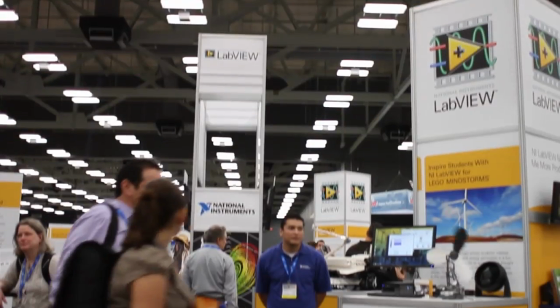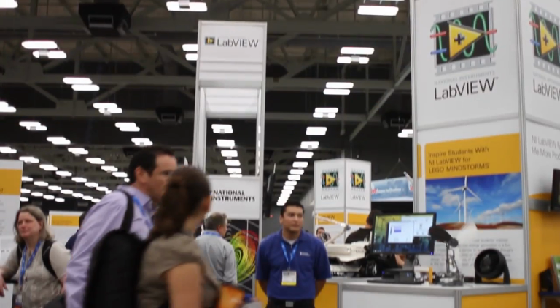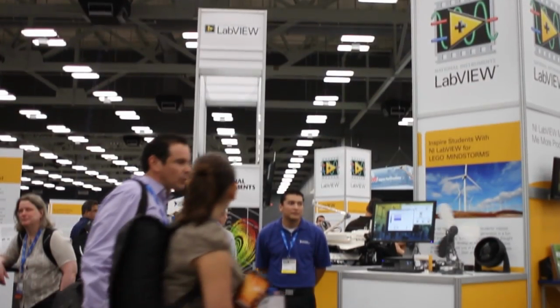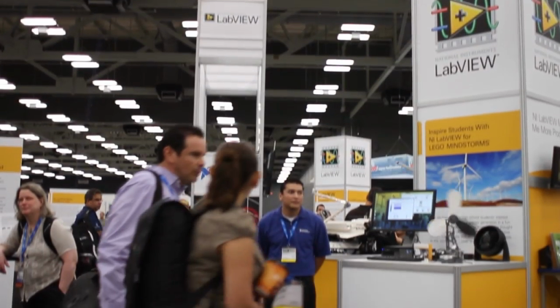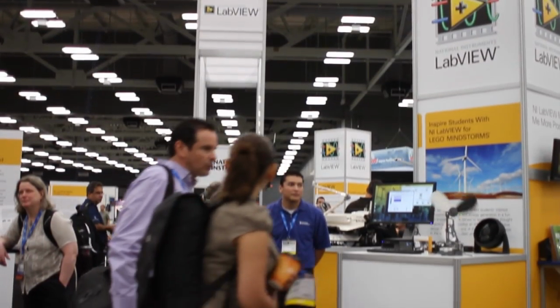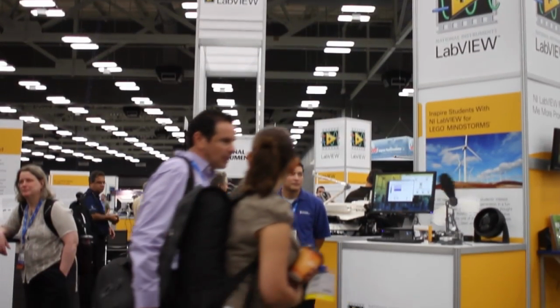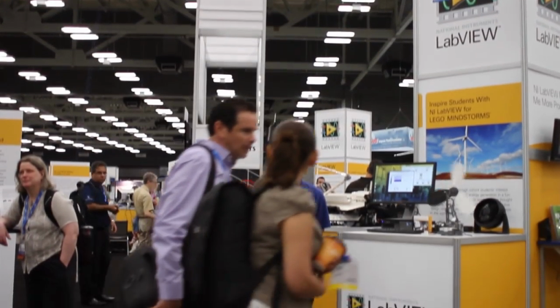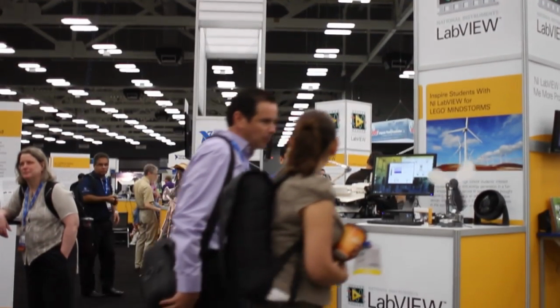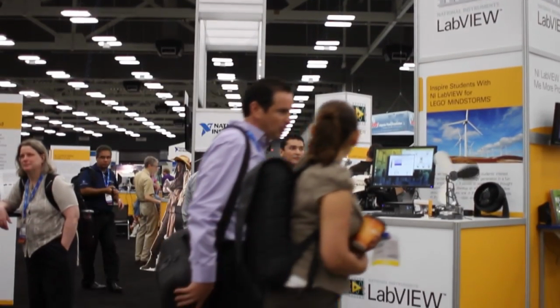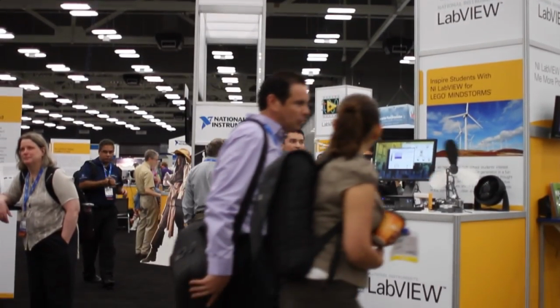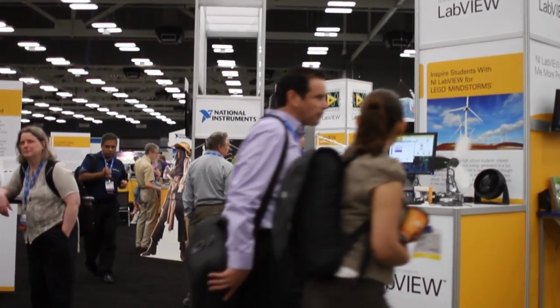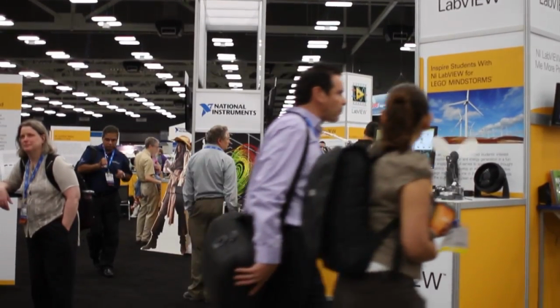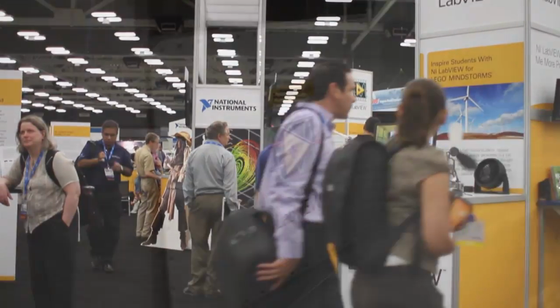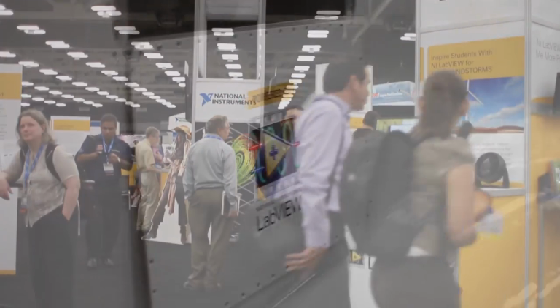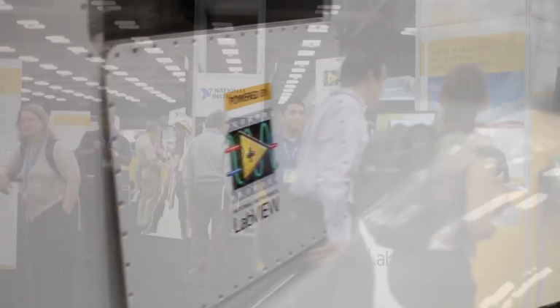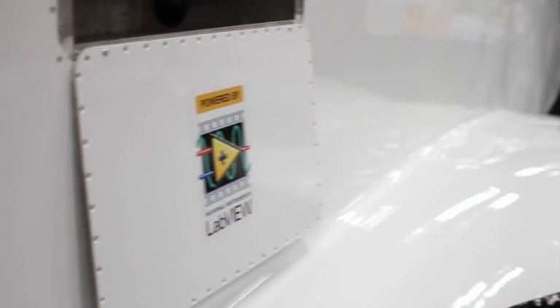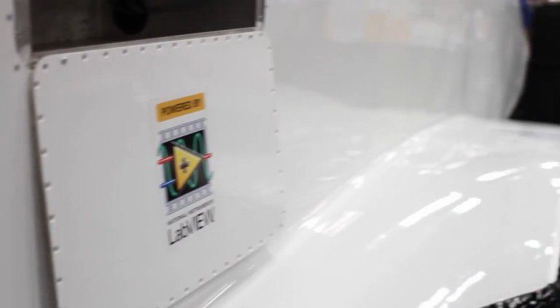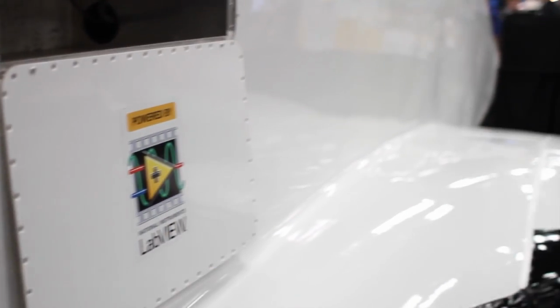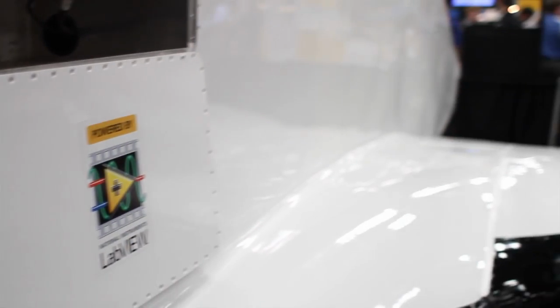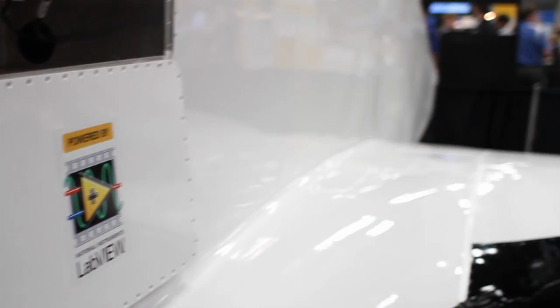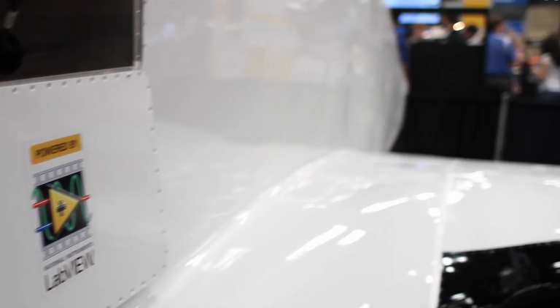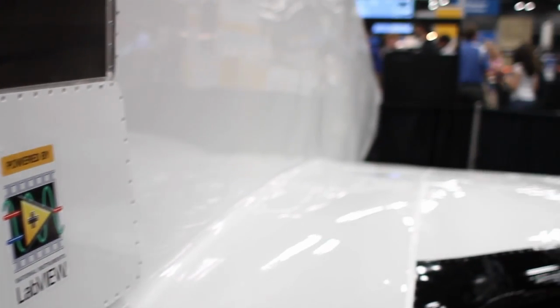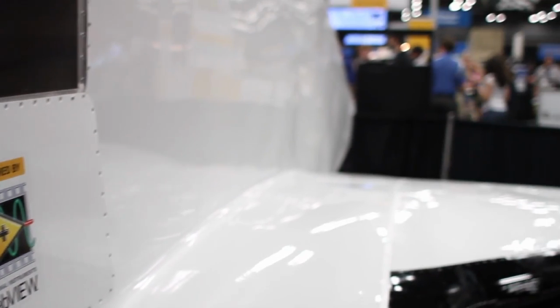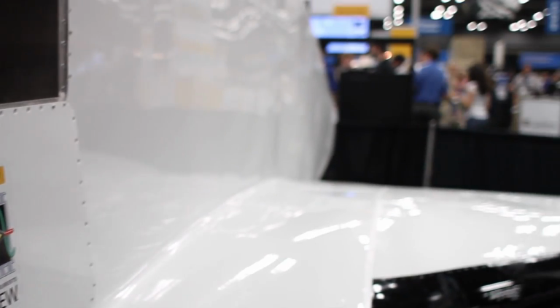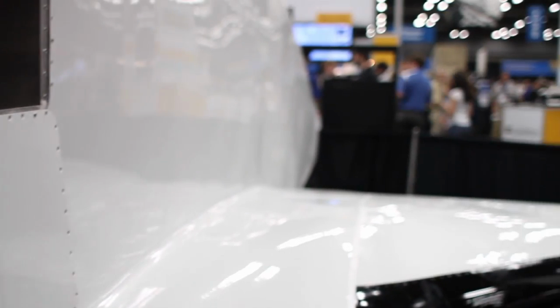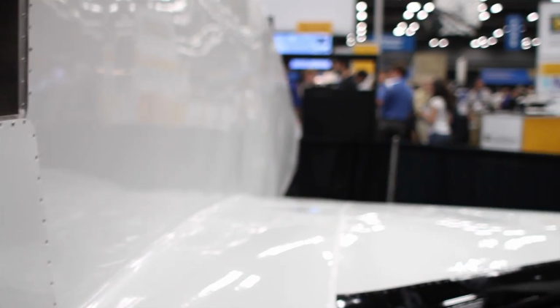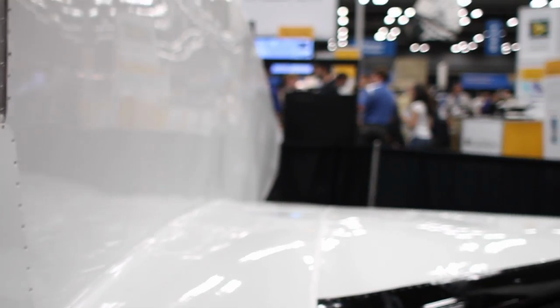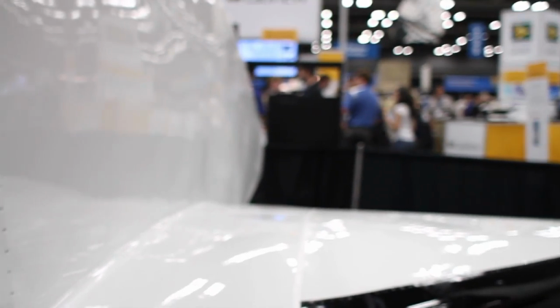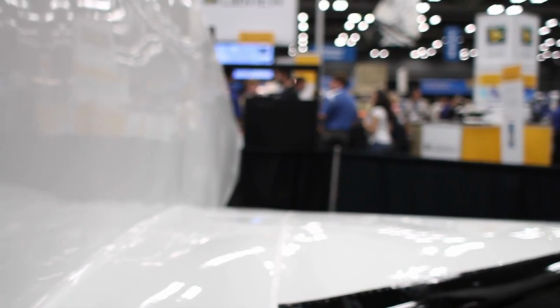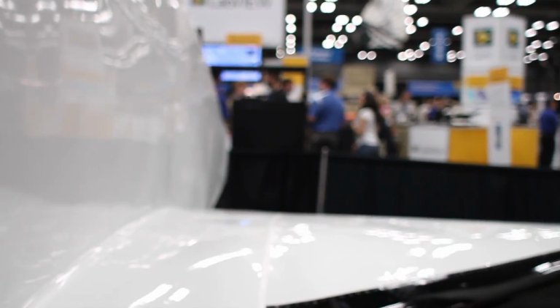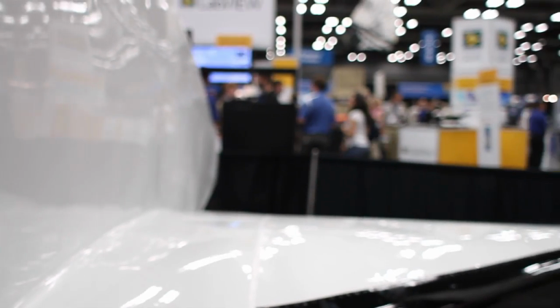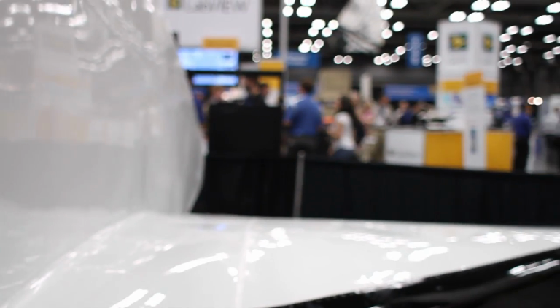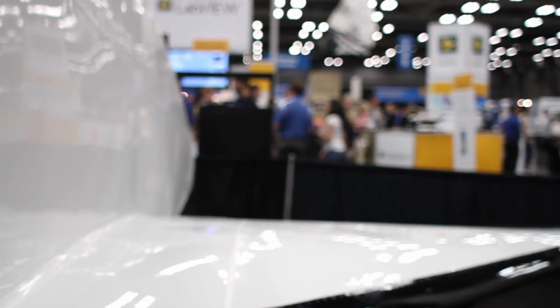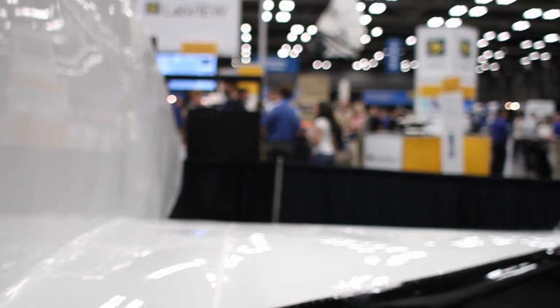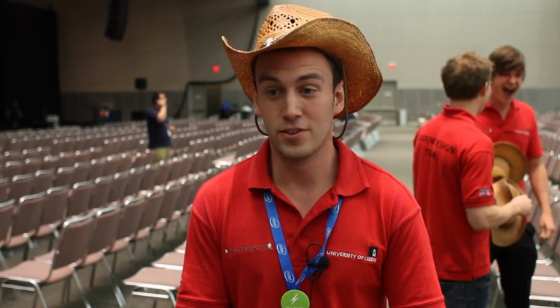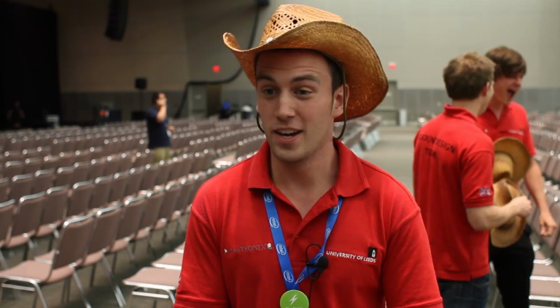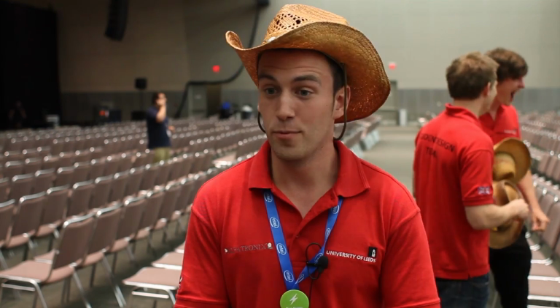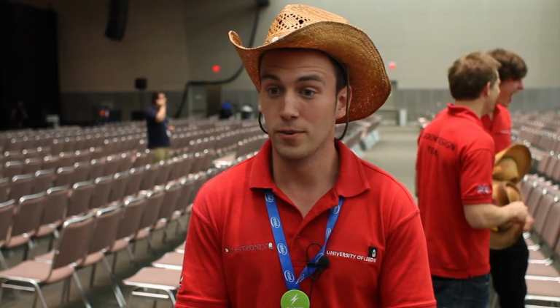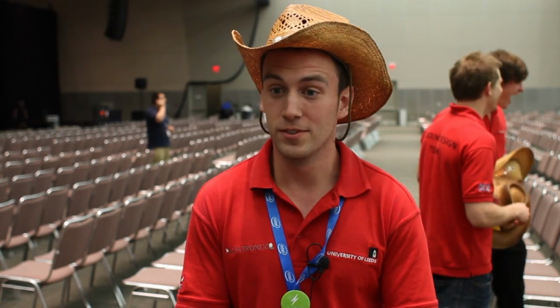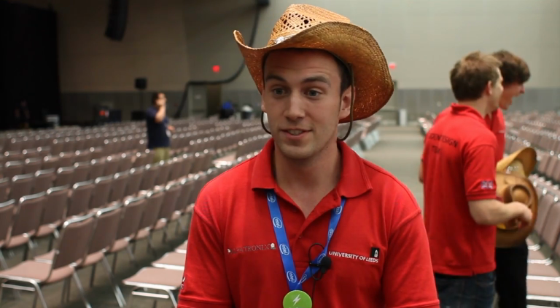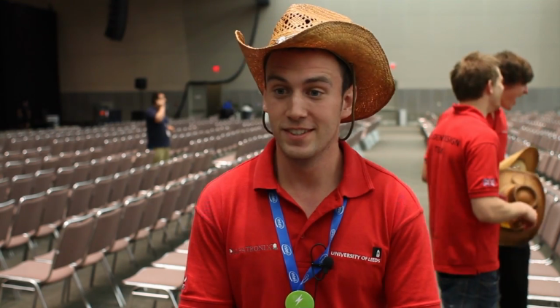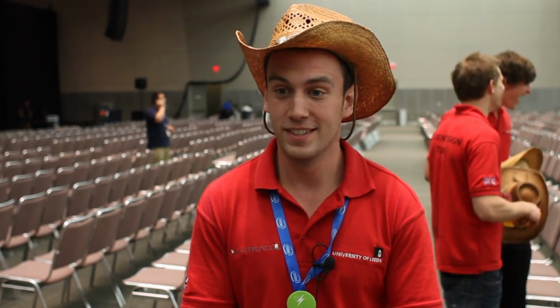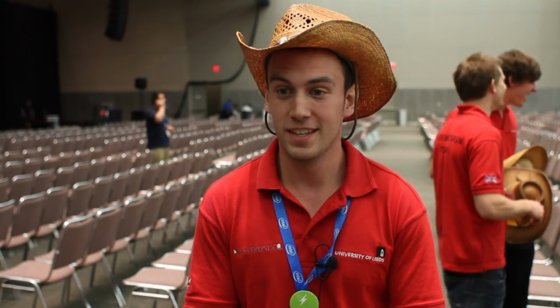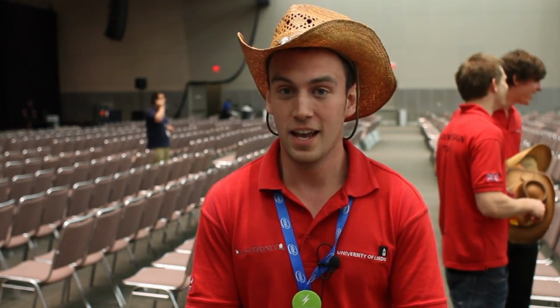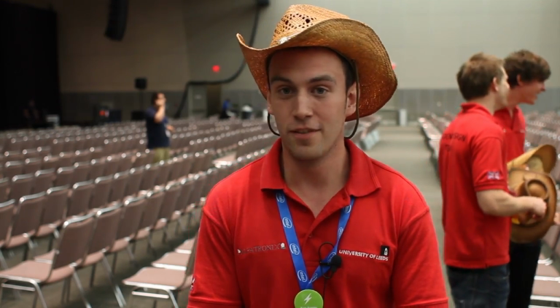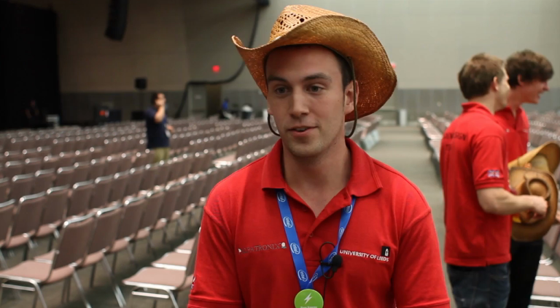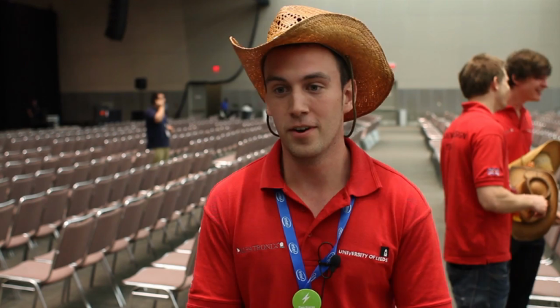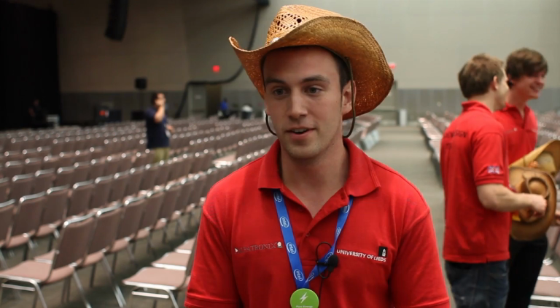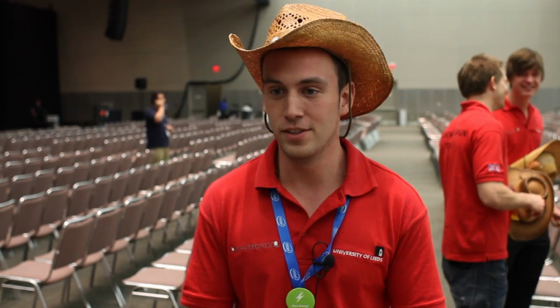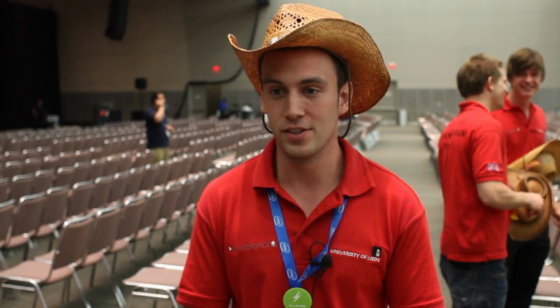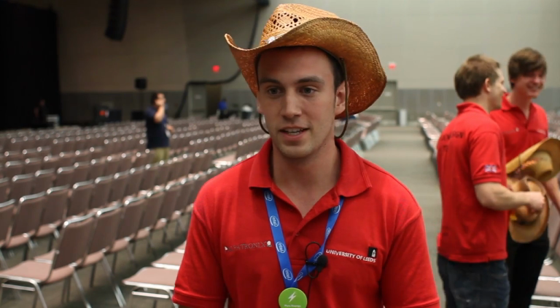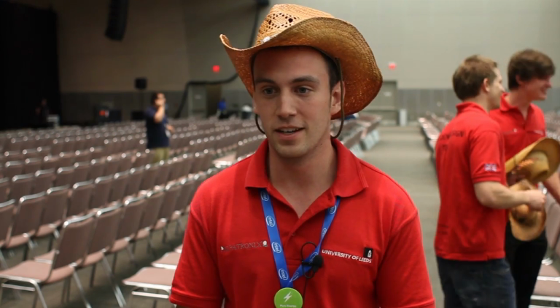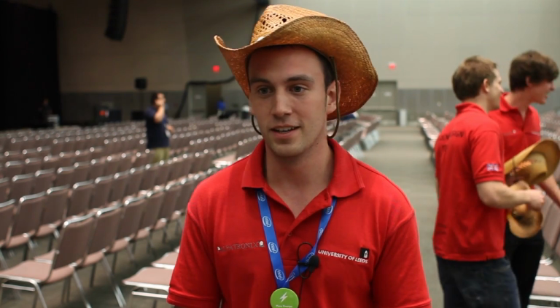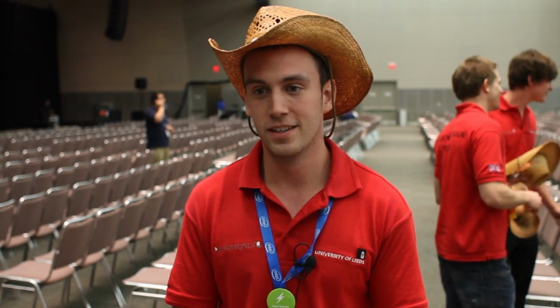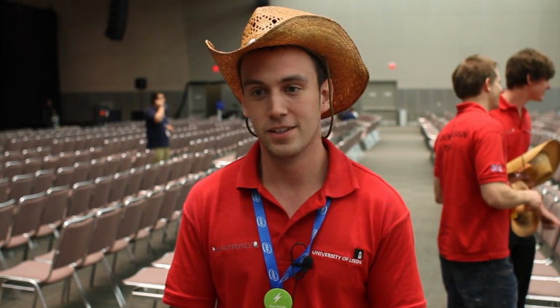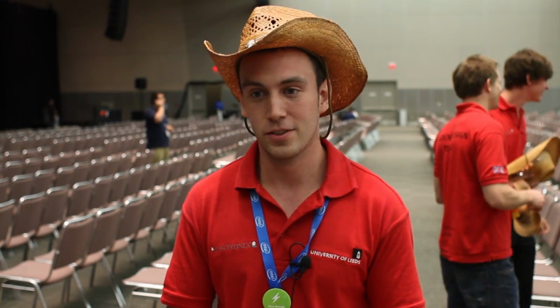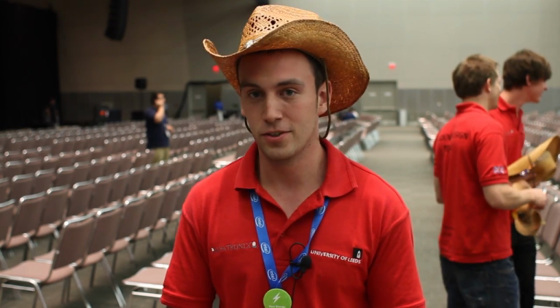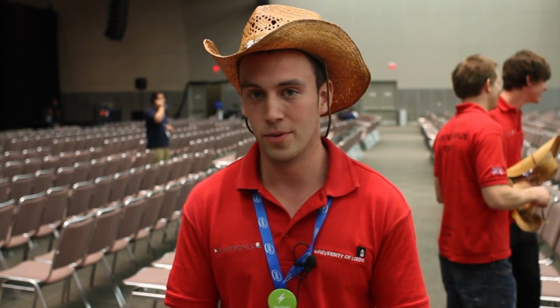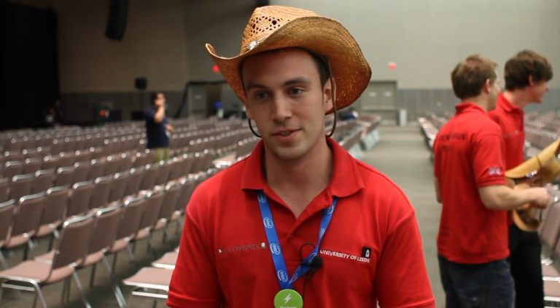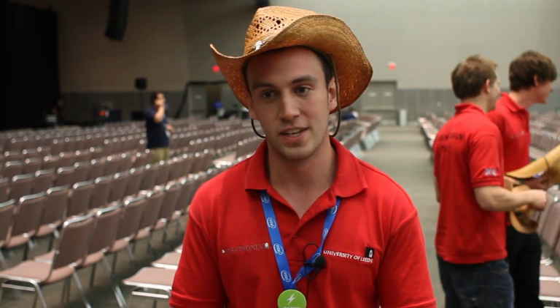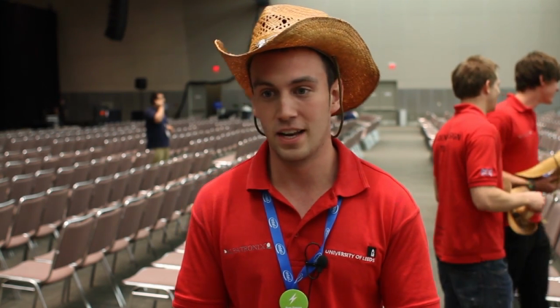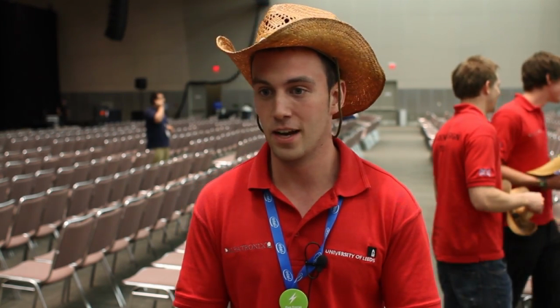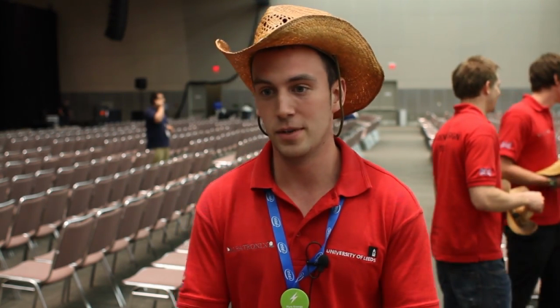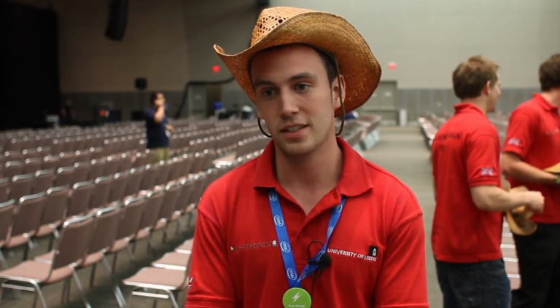It's nice to get away from the office and really see what National Instruments can do for you. You've got to try it once. If you are an engineer, come and see NI Week.